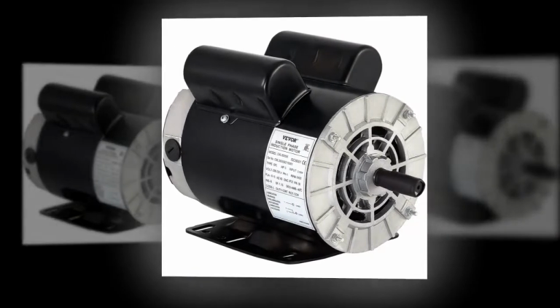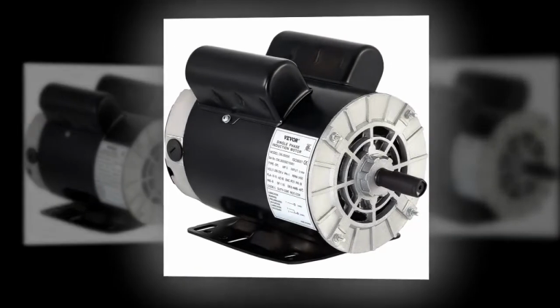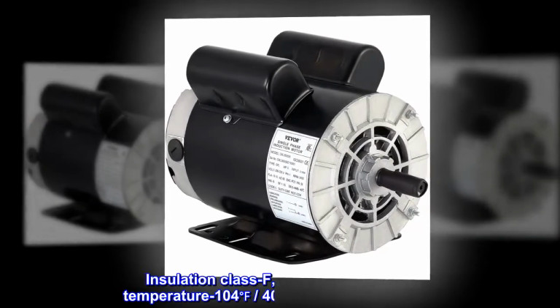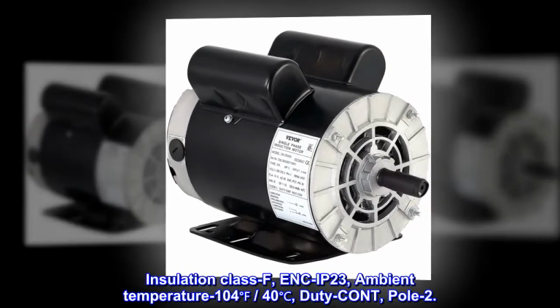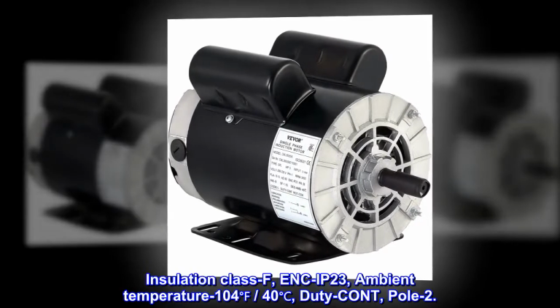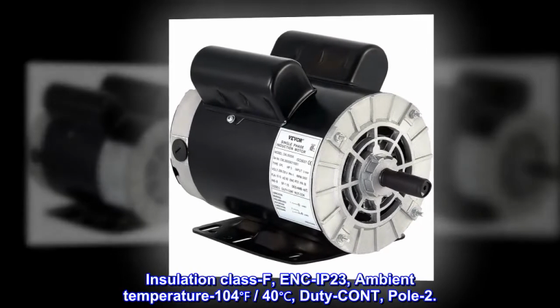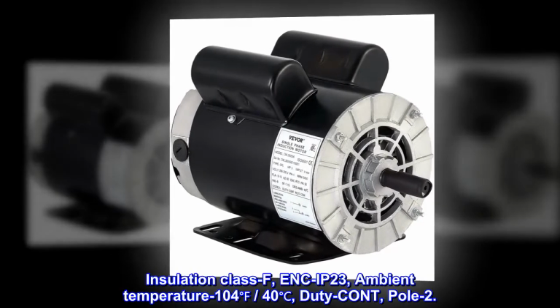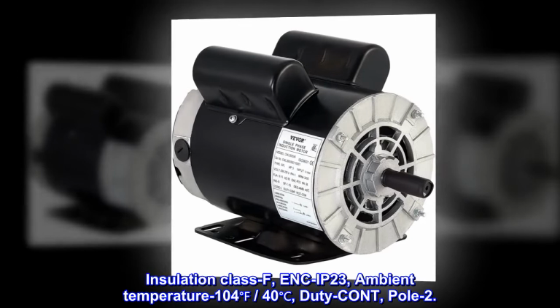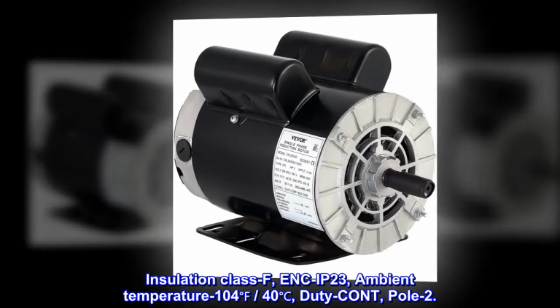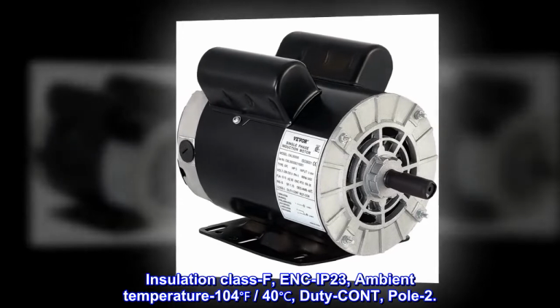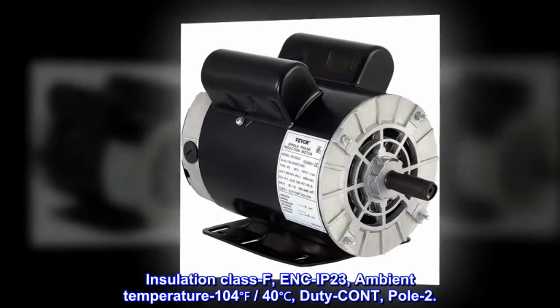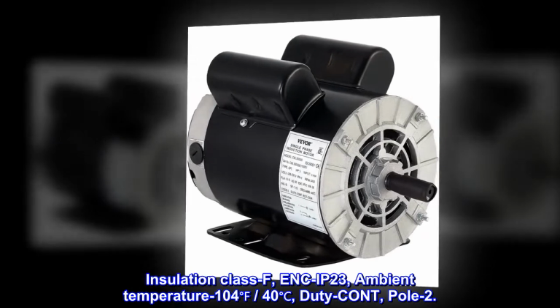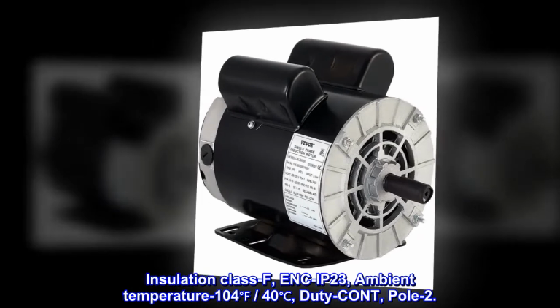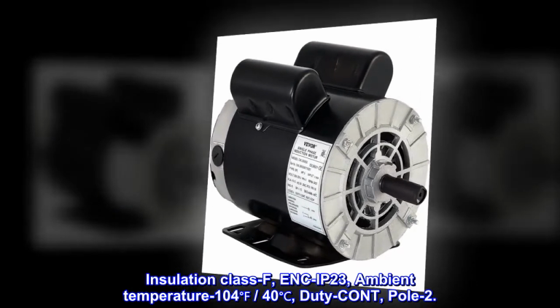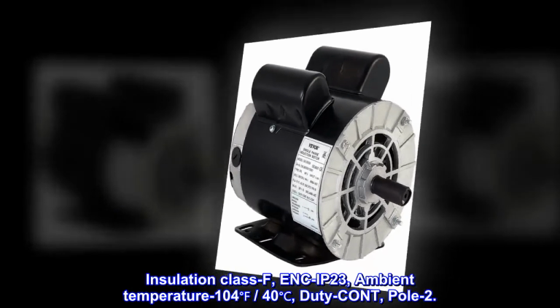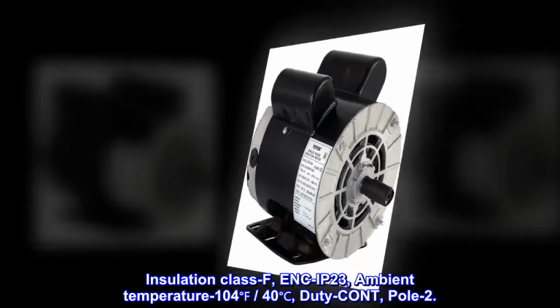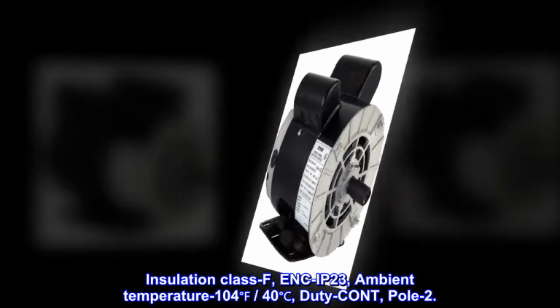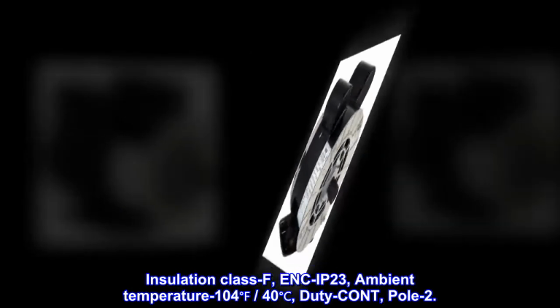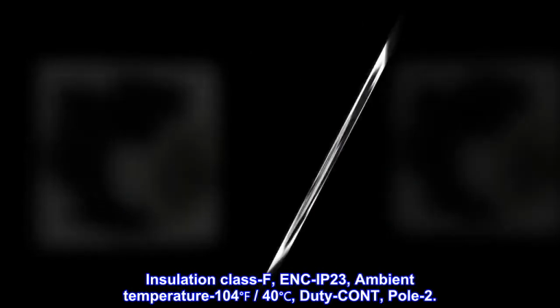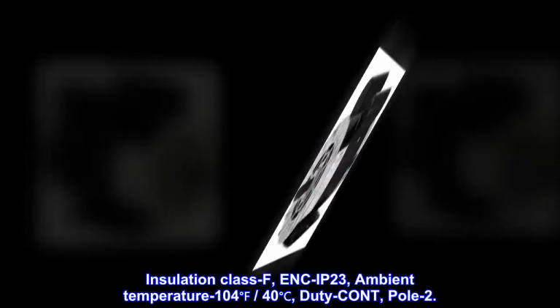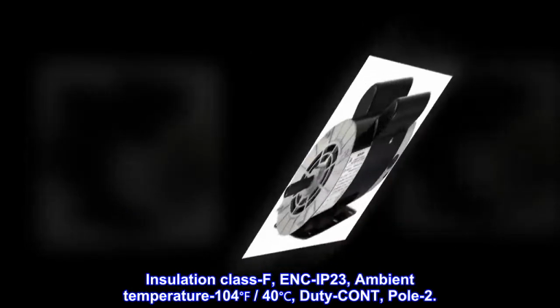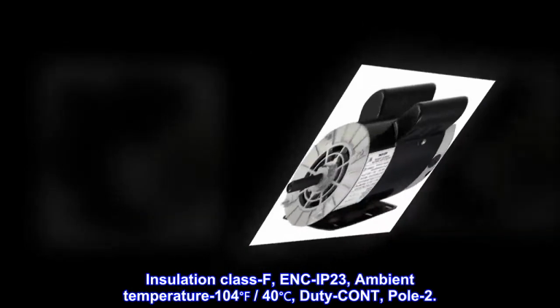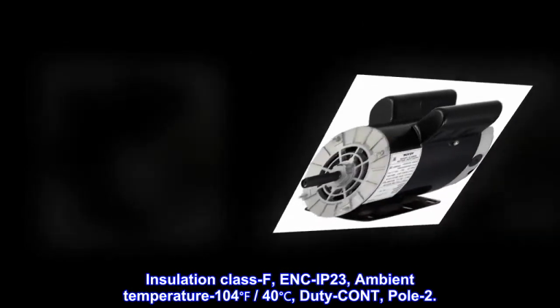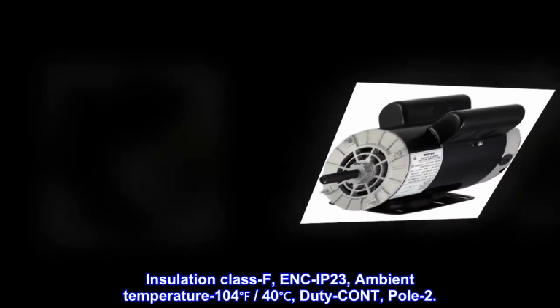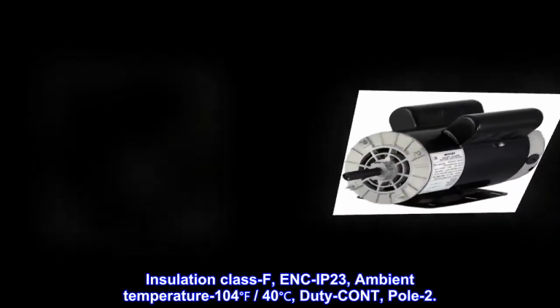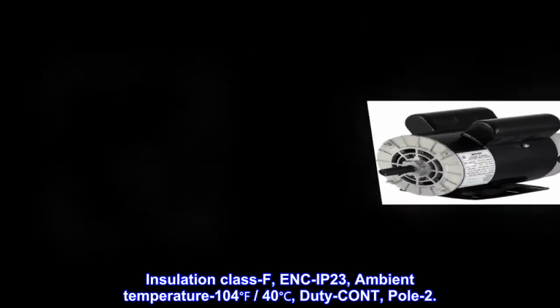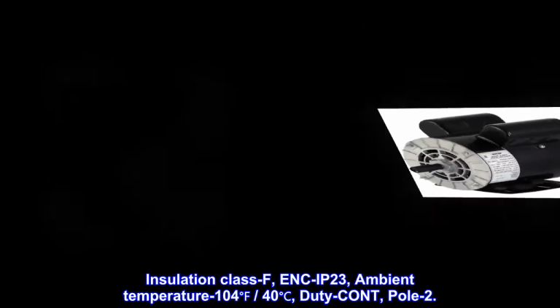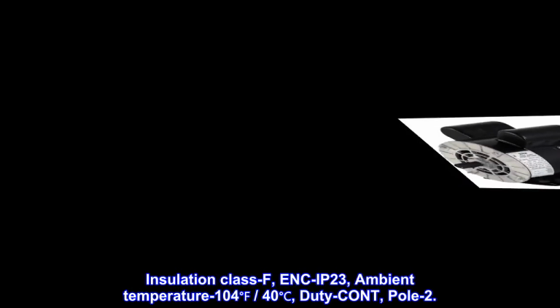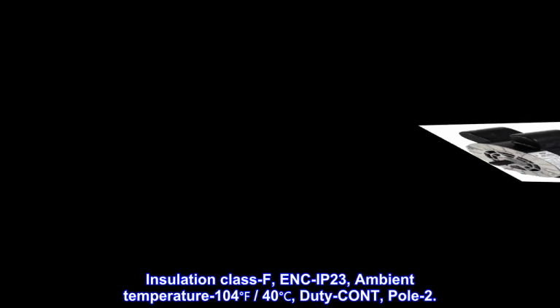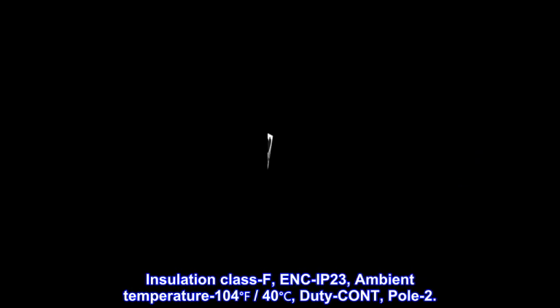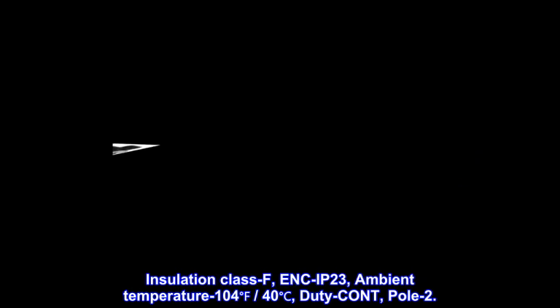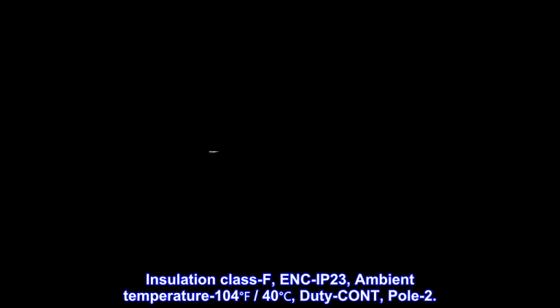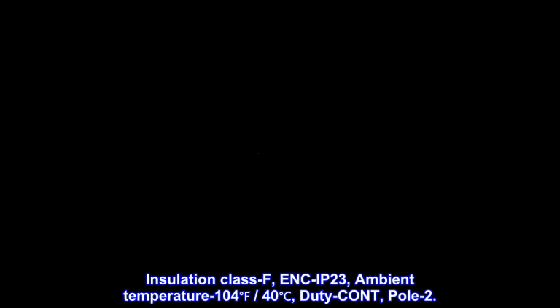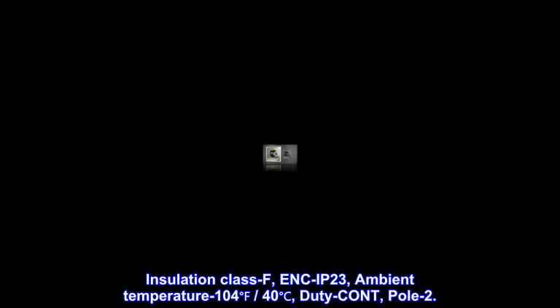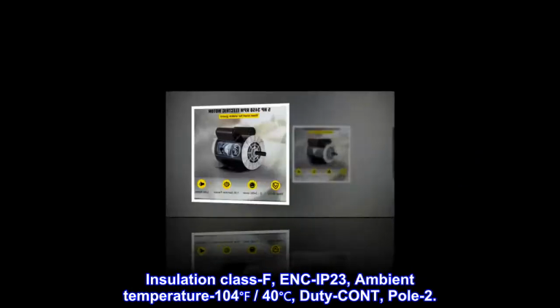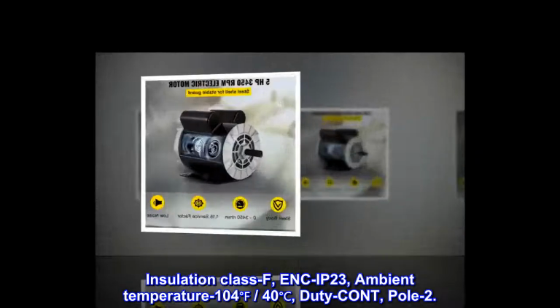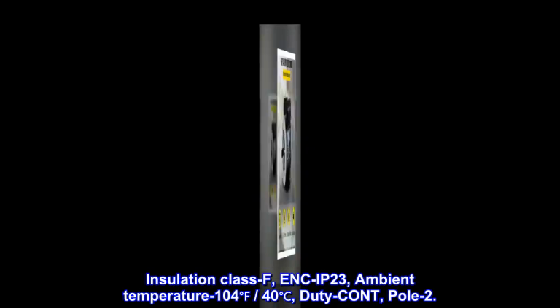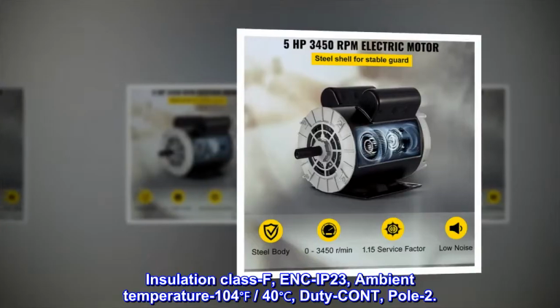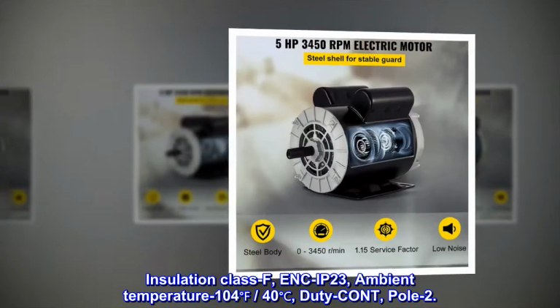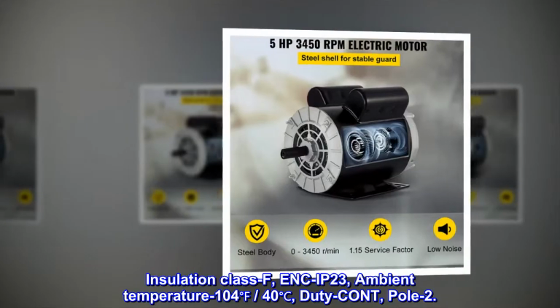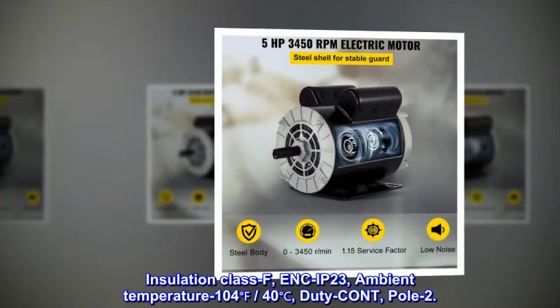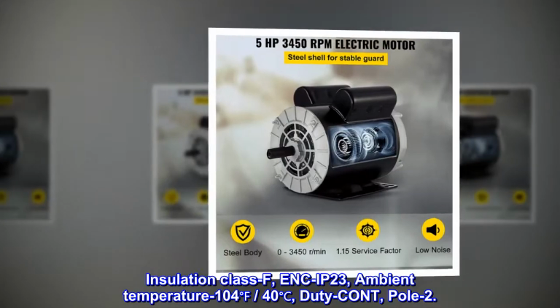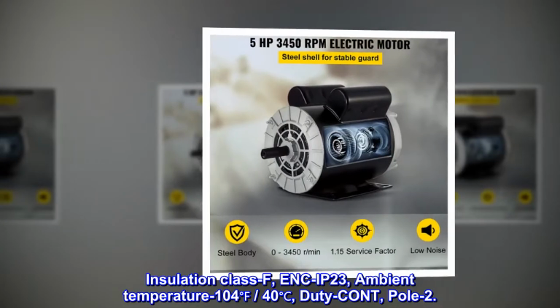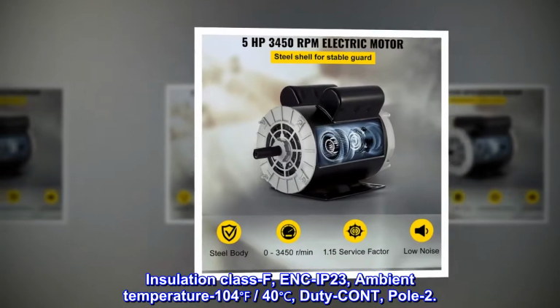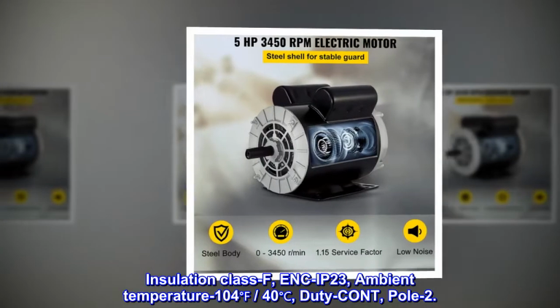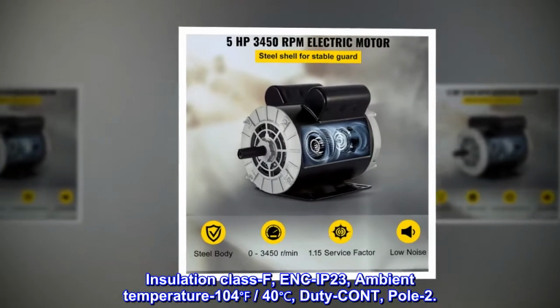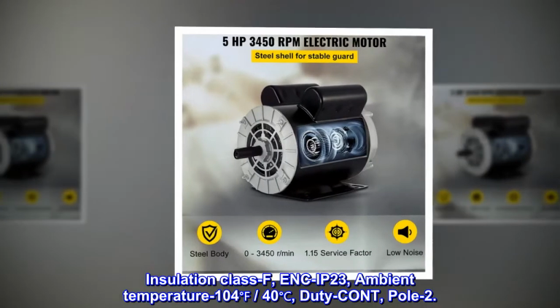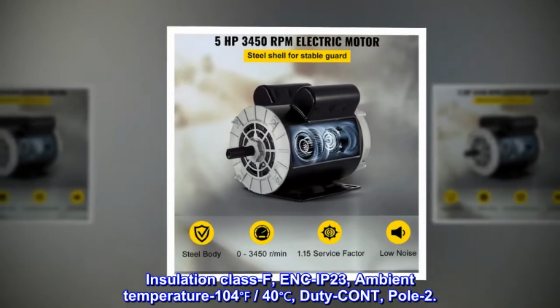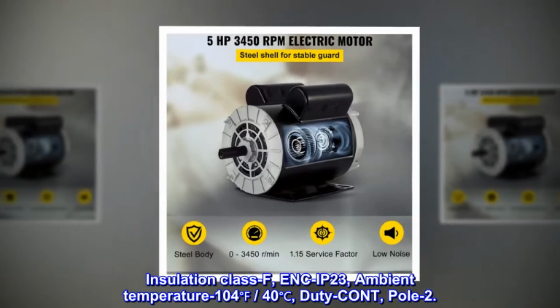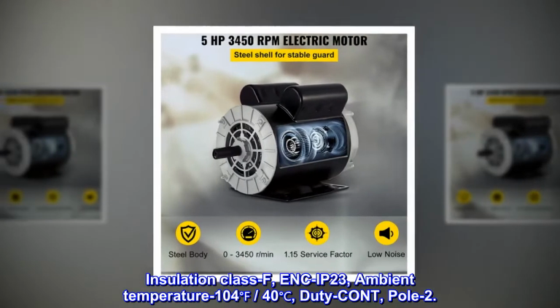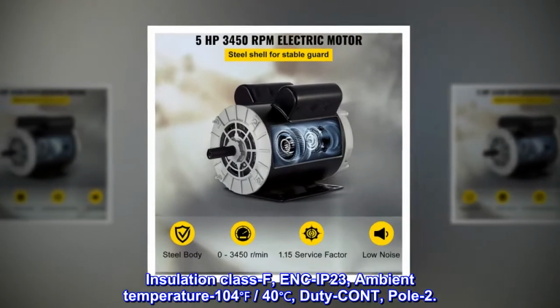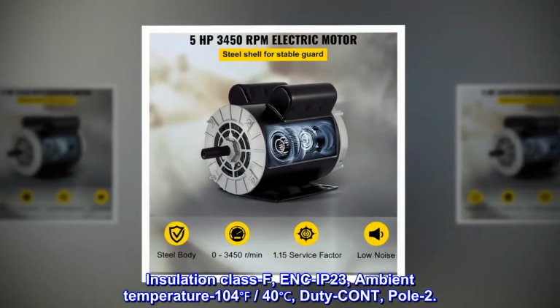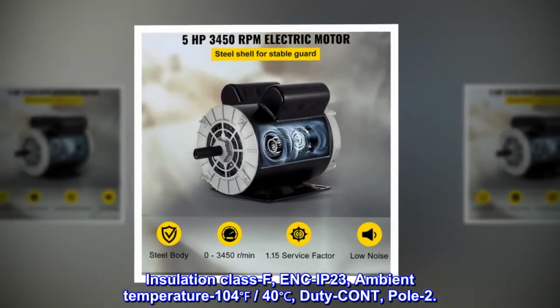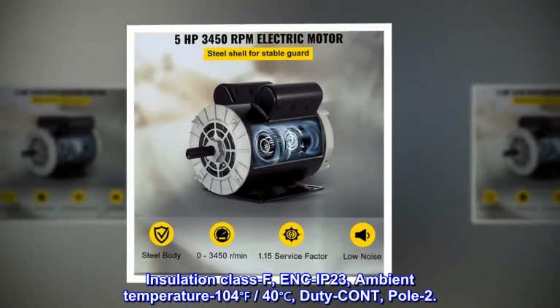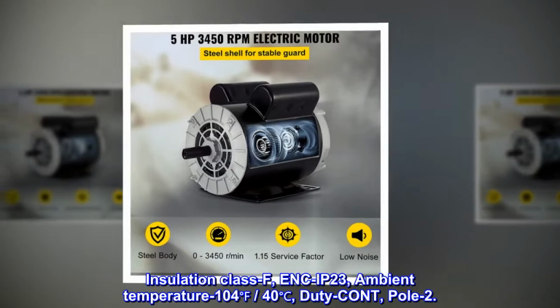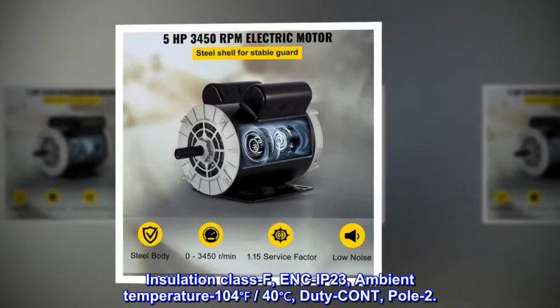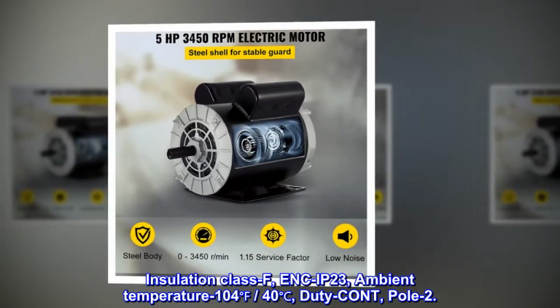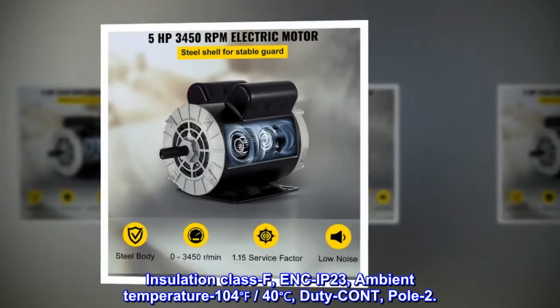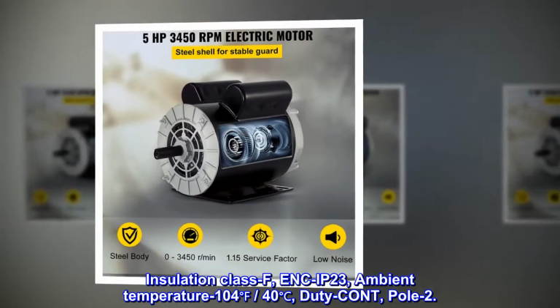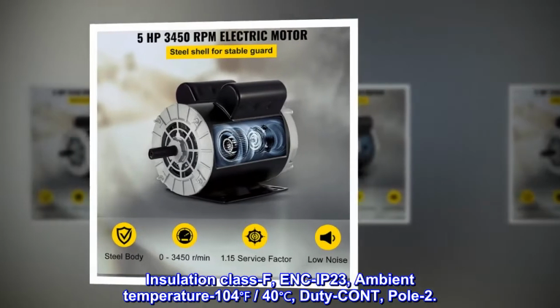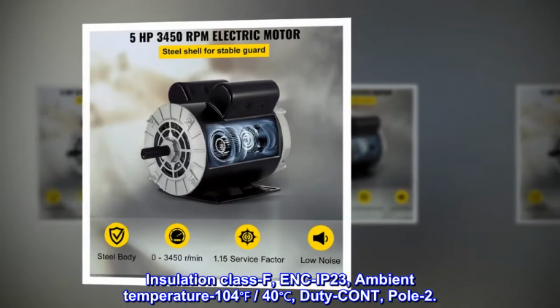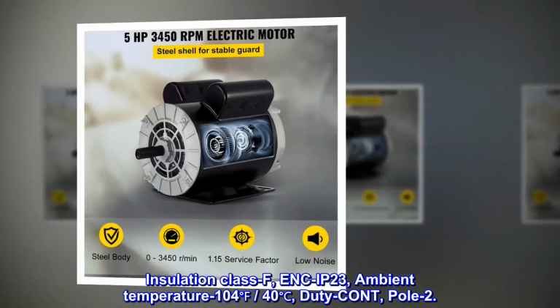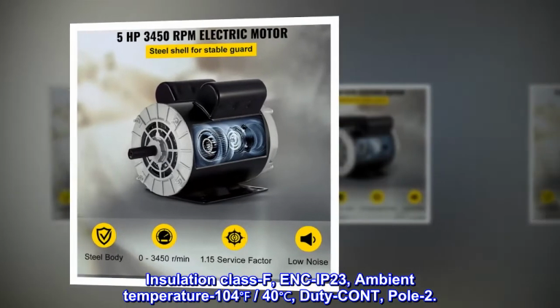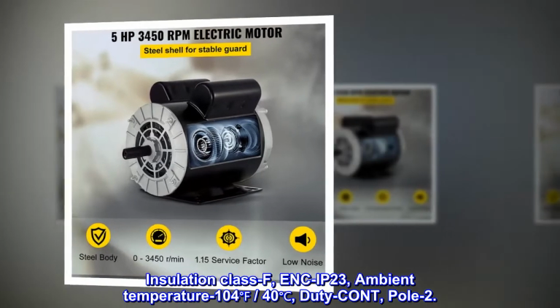Insulation class F, enclosure IP23, ambient temperature 104°F (40°C), pole 2.